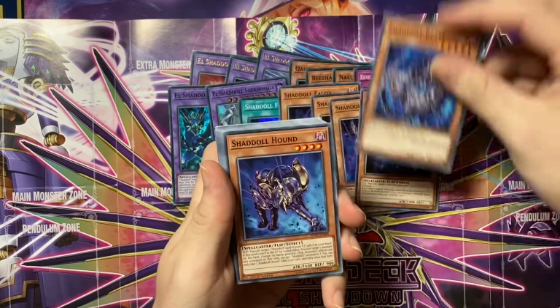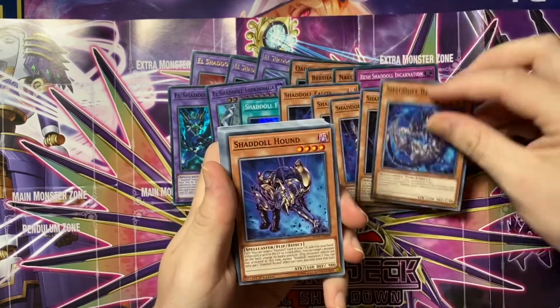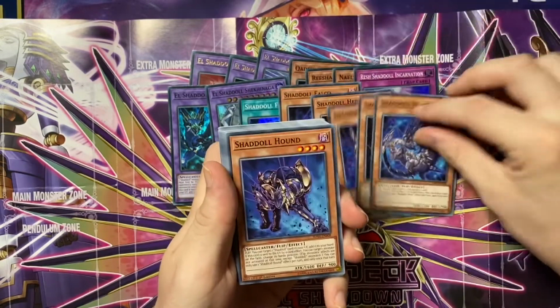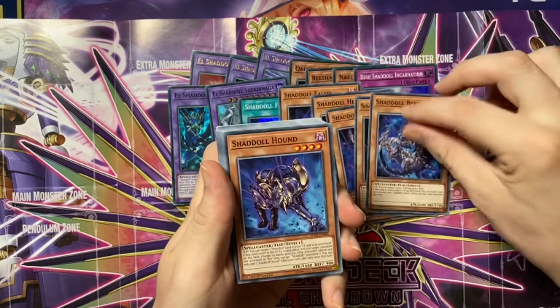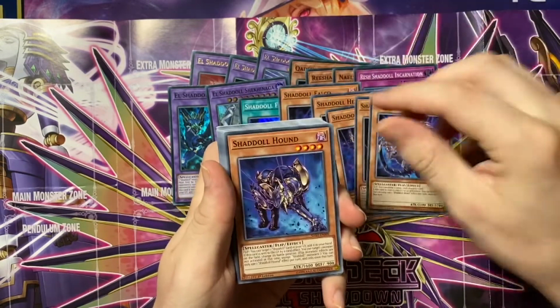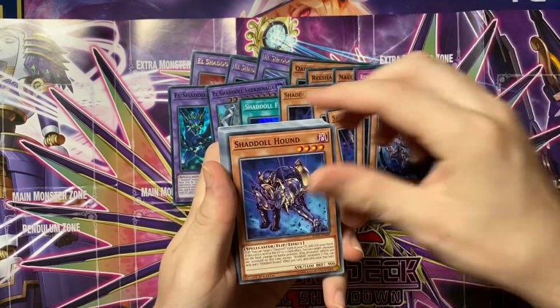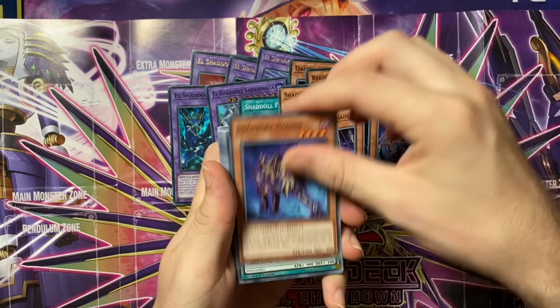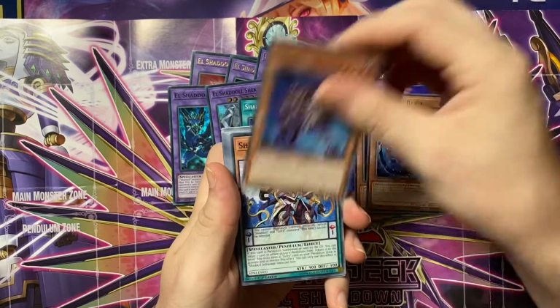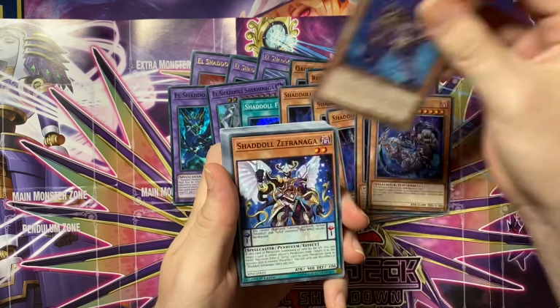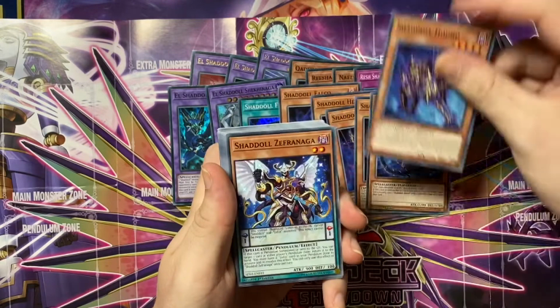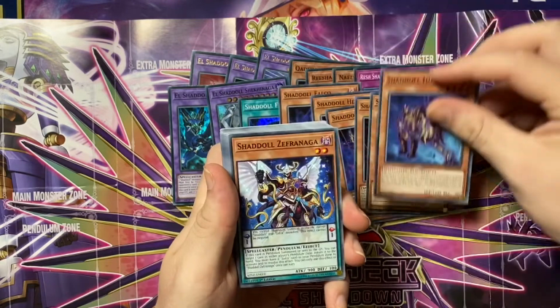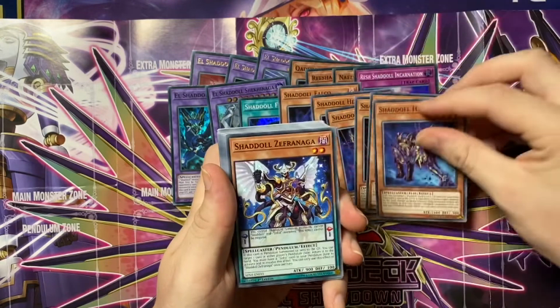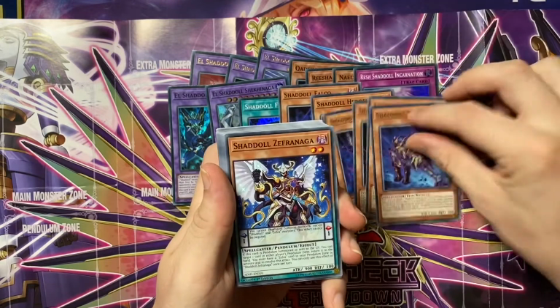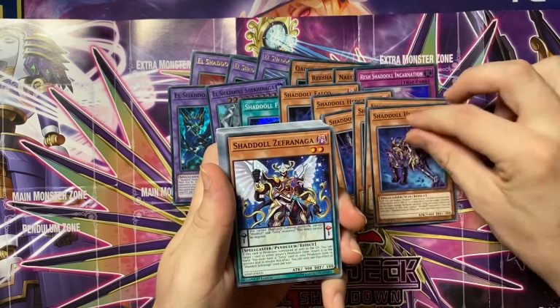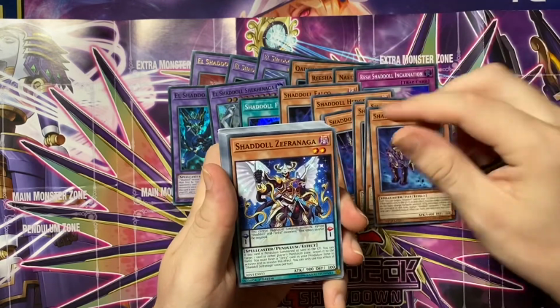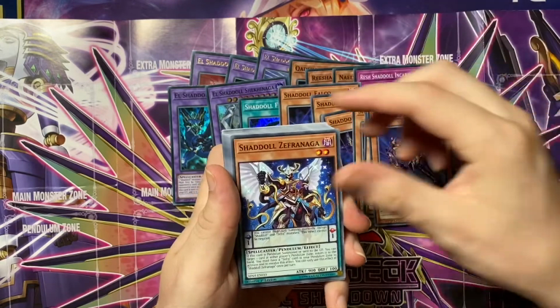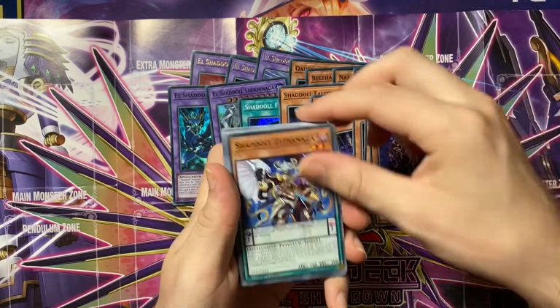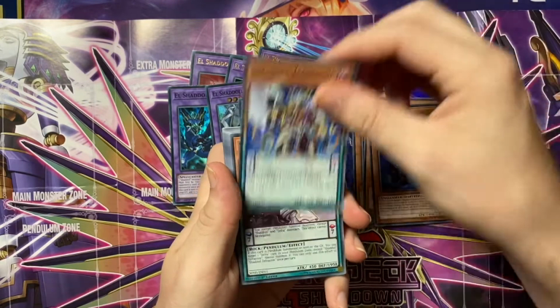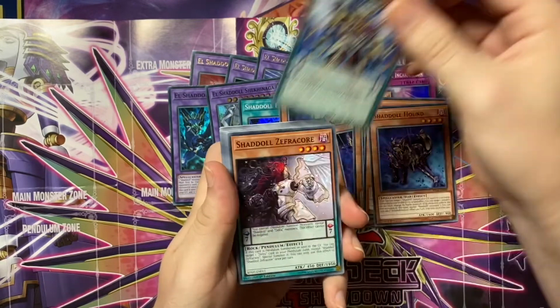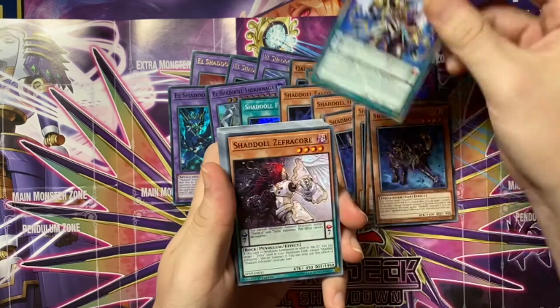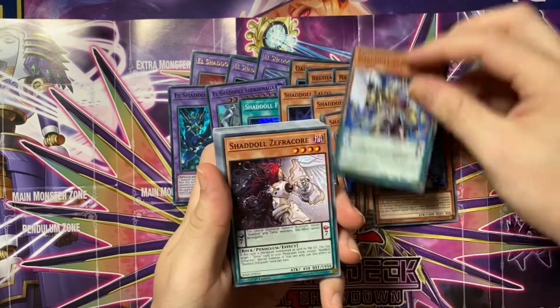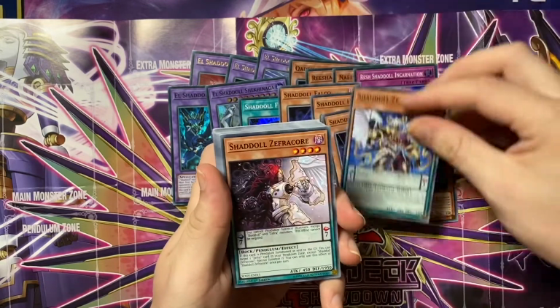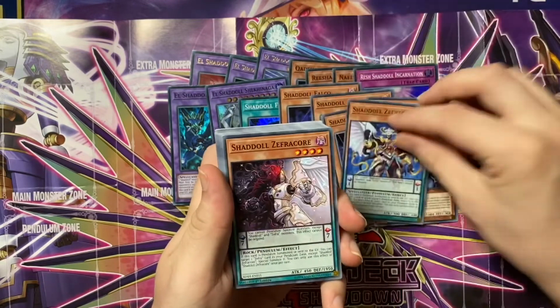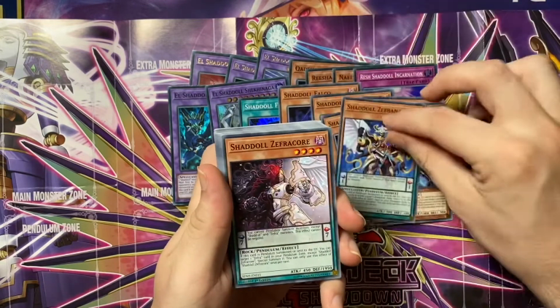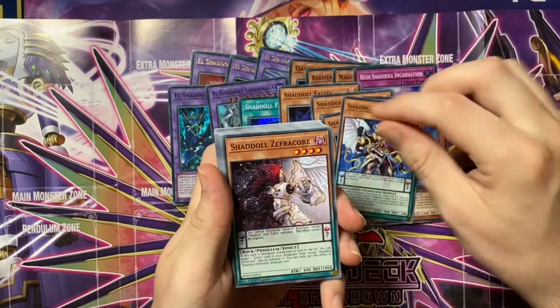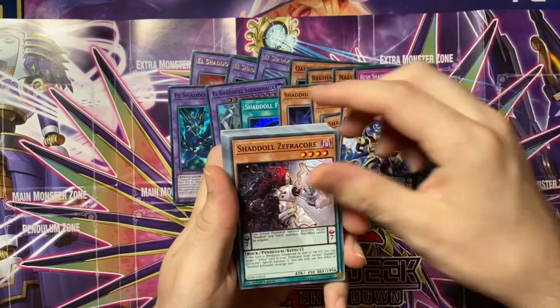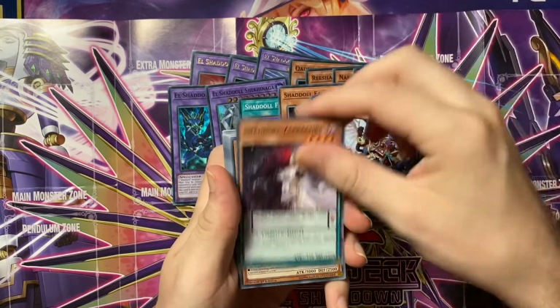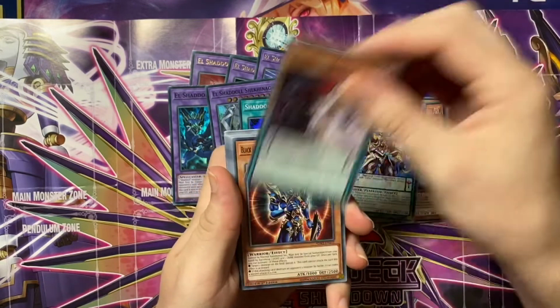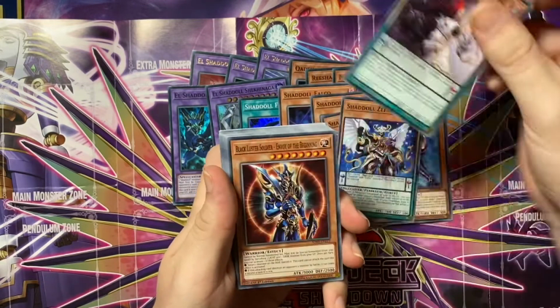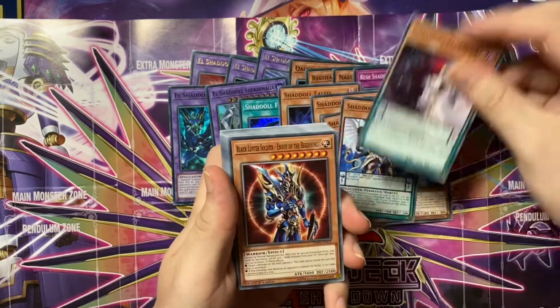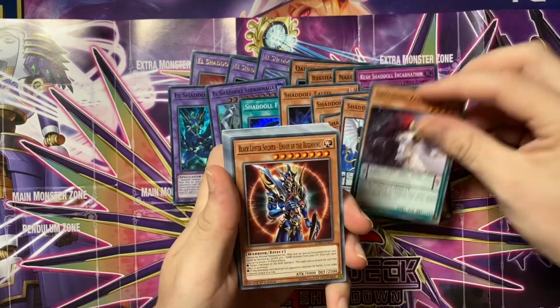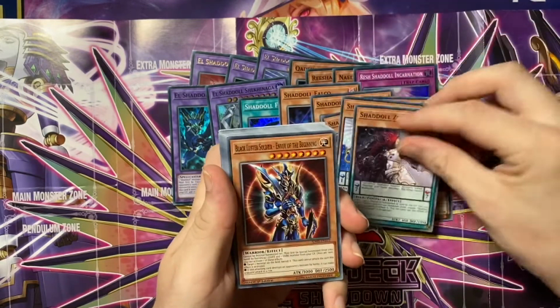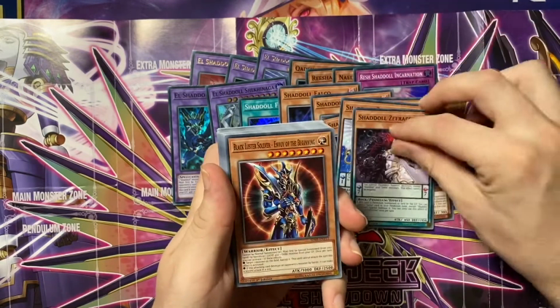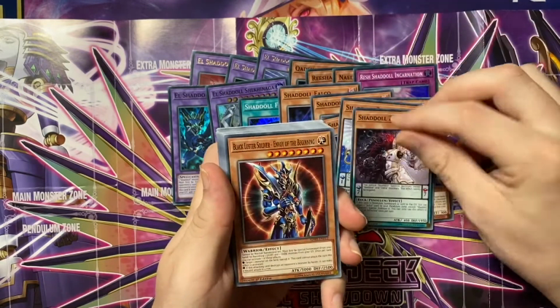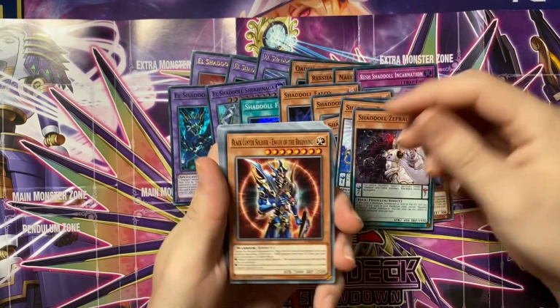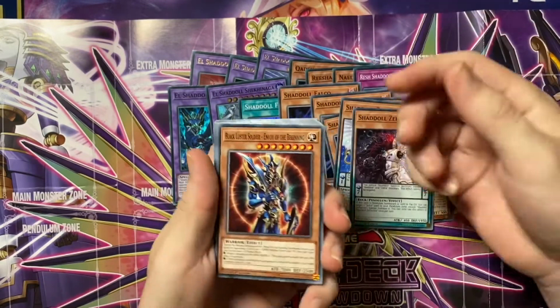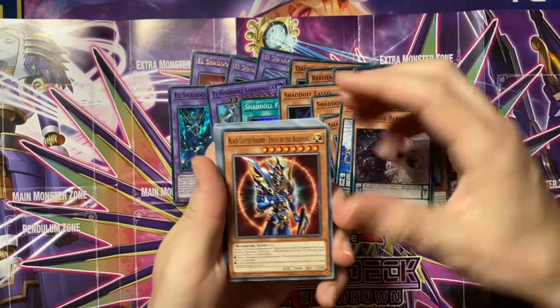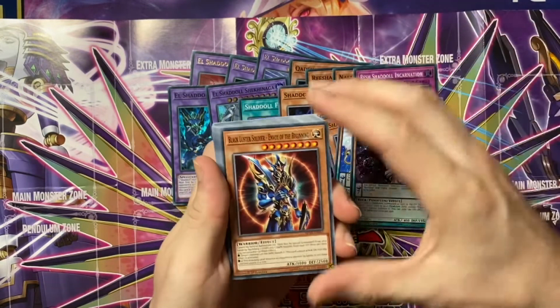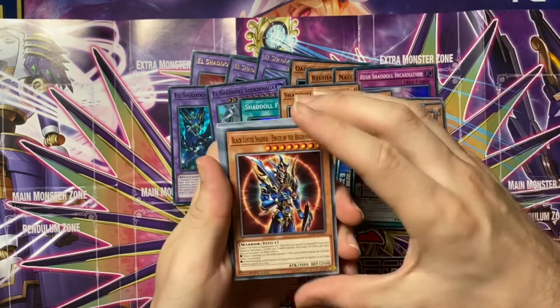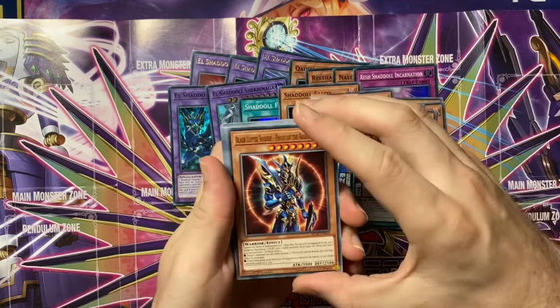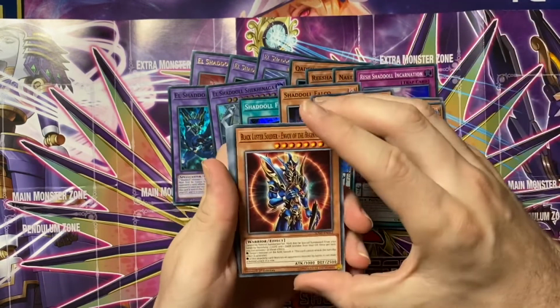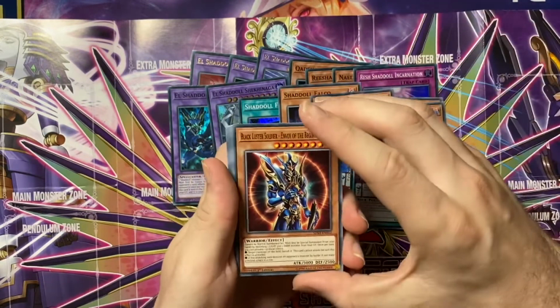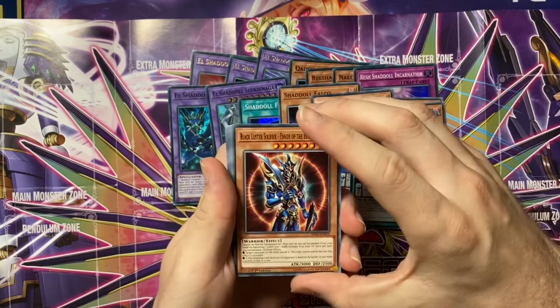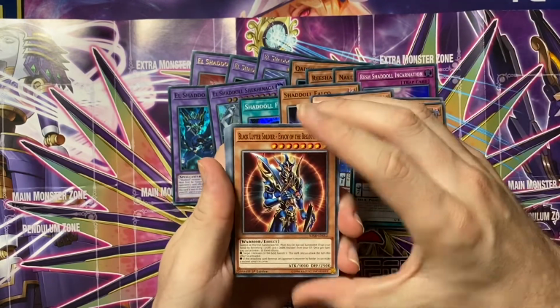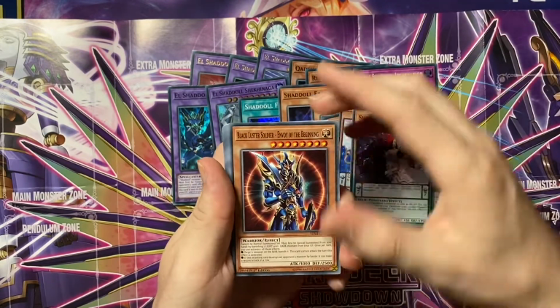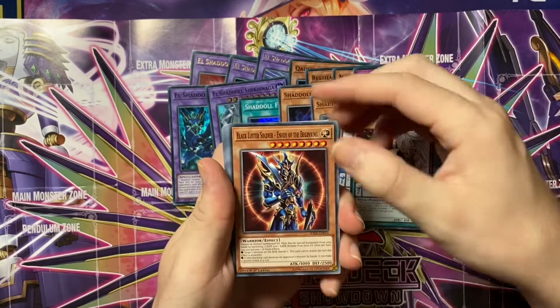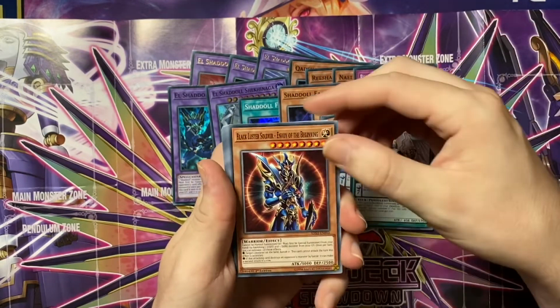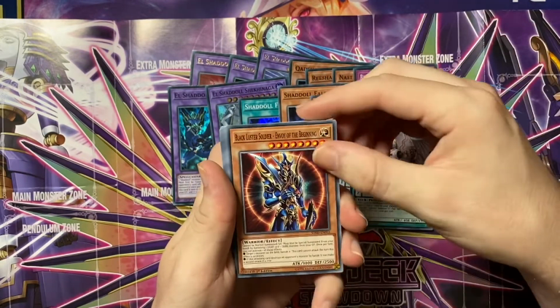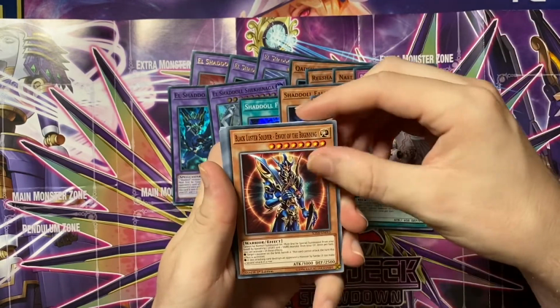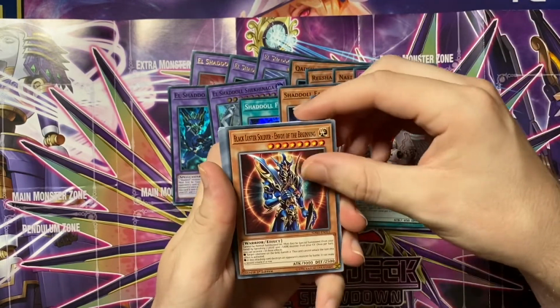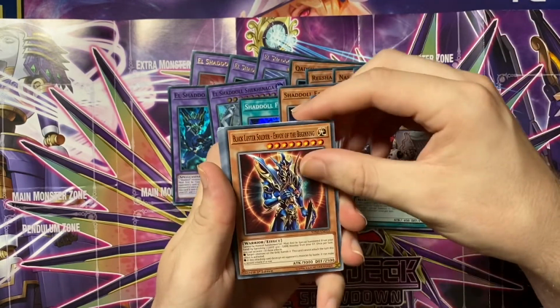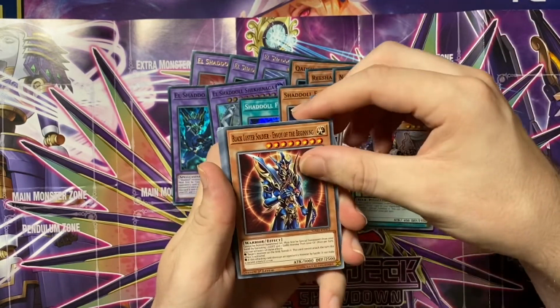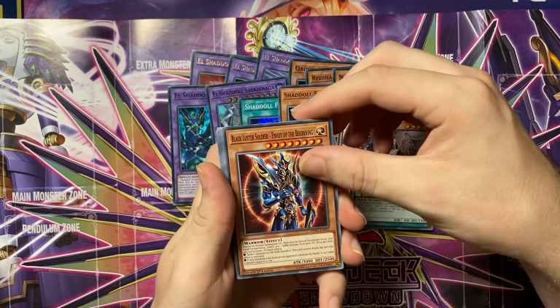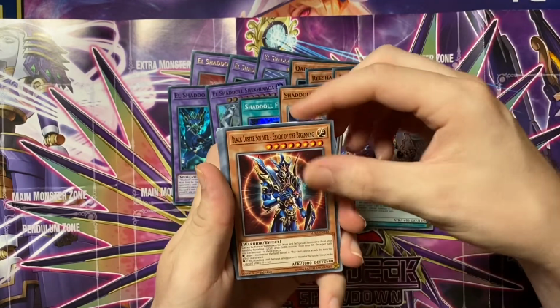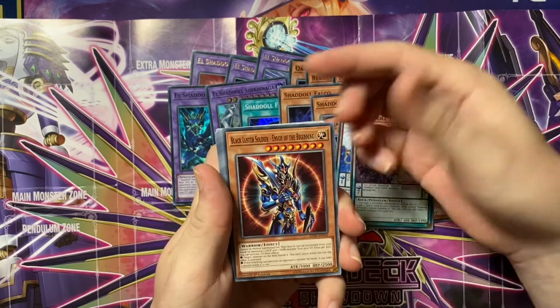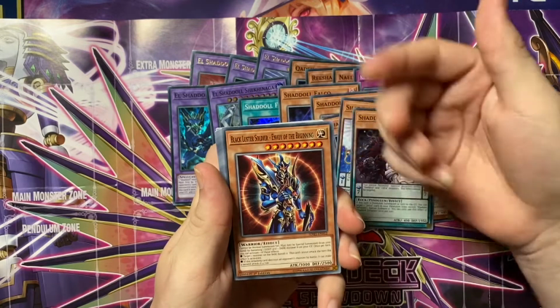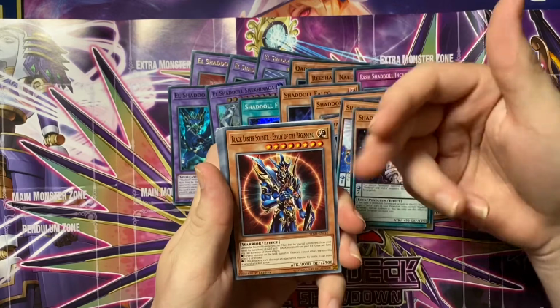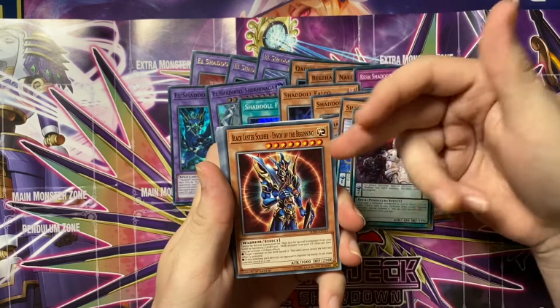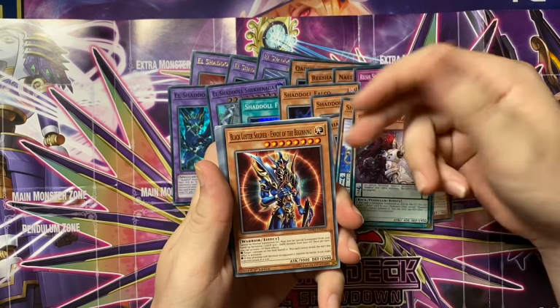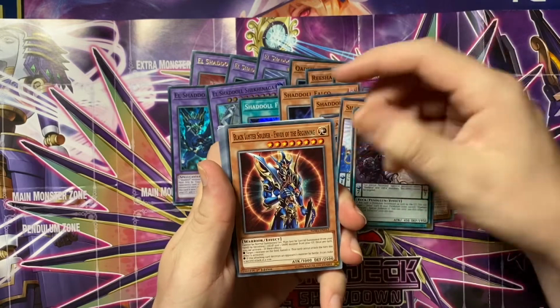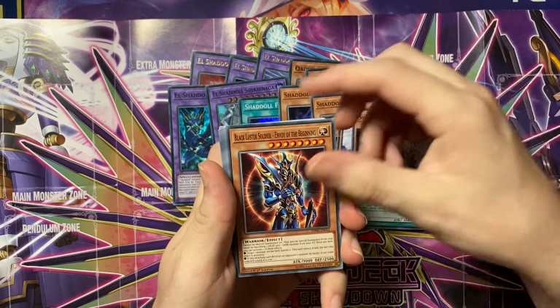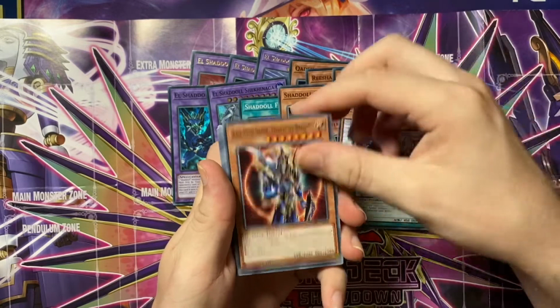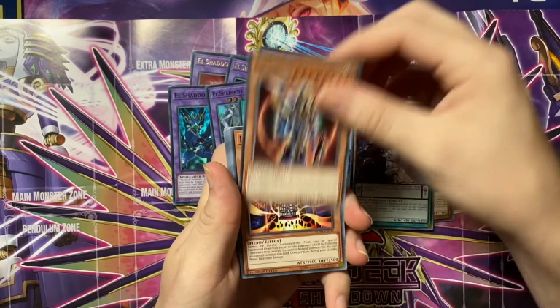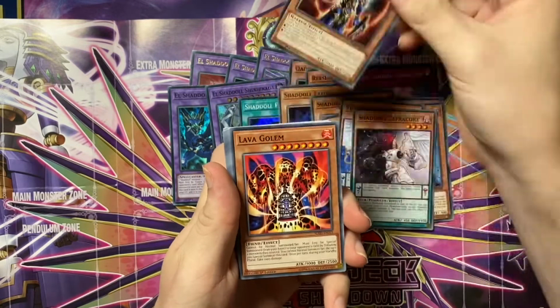Now we're into the commons — there's Falco, Hedgehog, Squamata, Dragon, Beast, Hound, Zephra Naga, and Zephra Core.